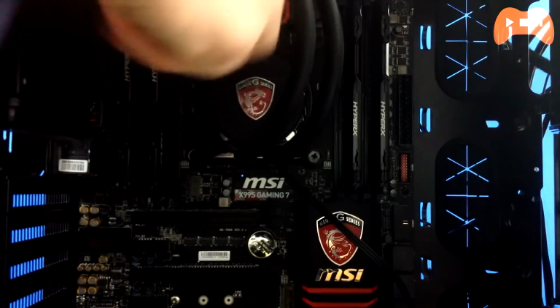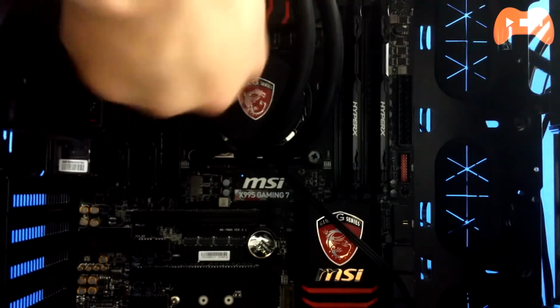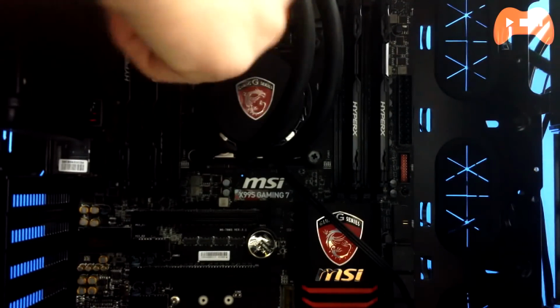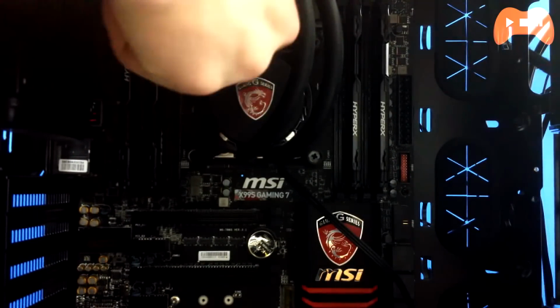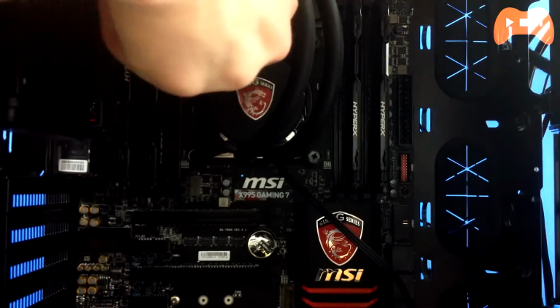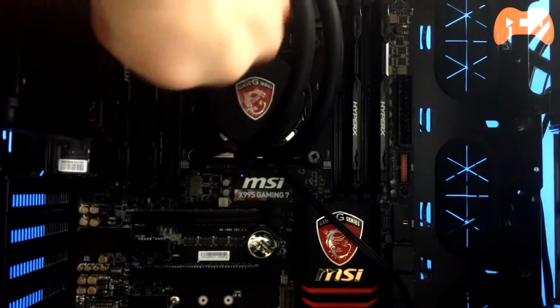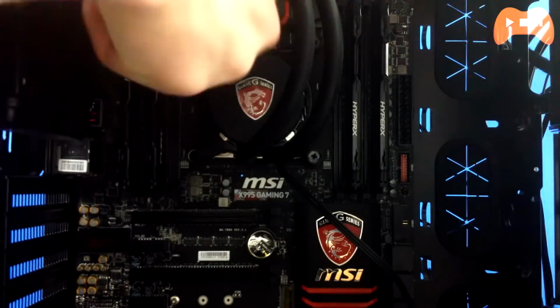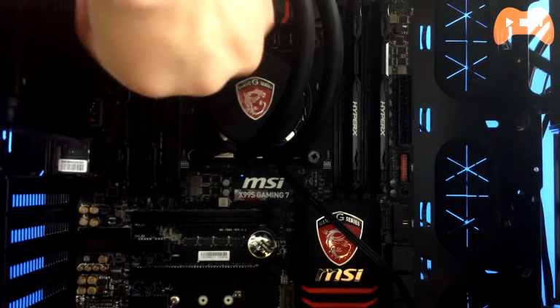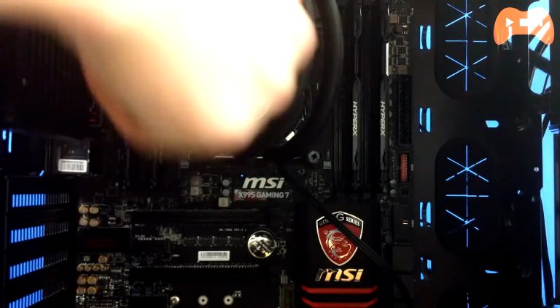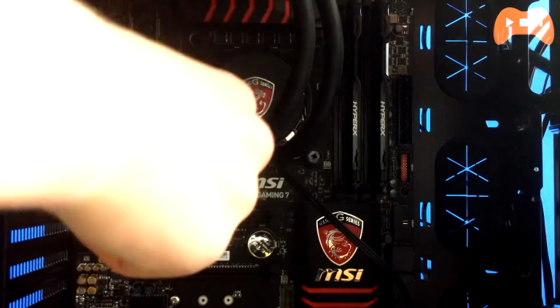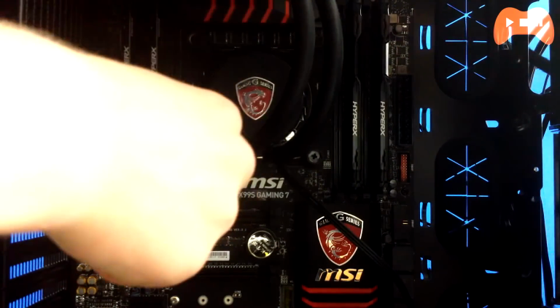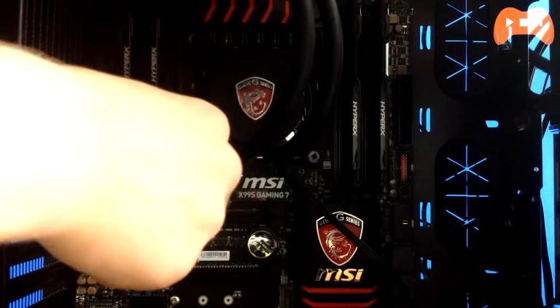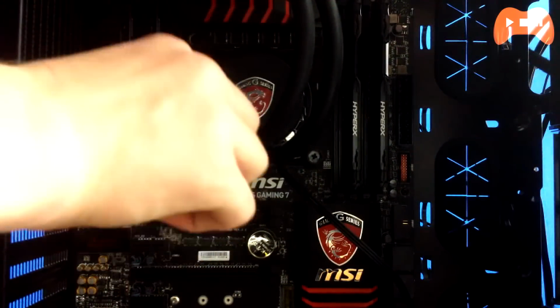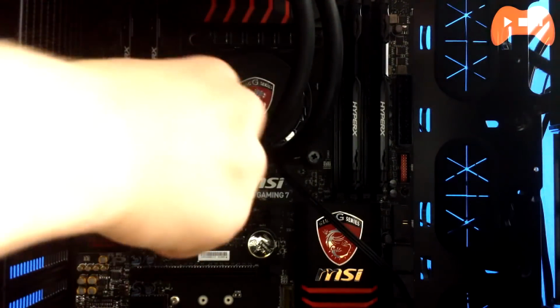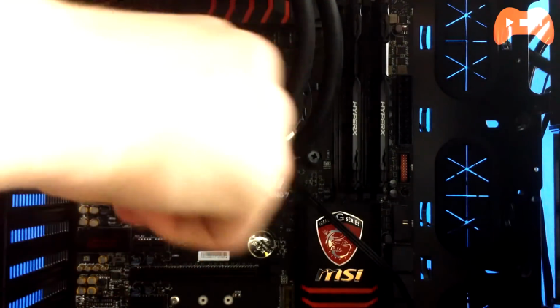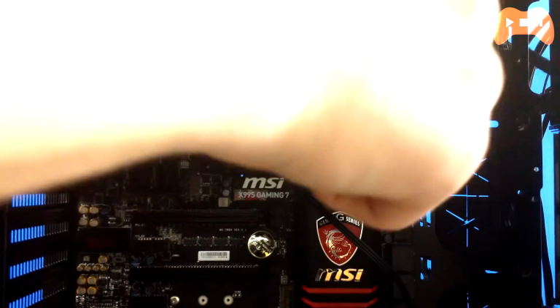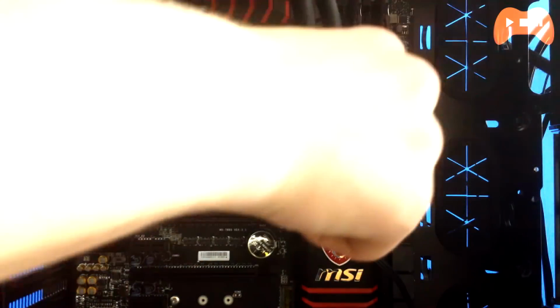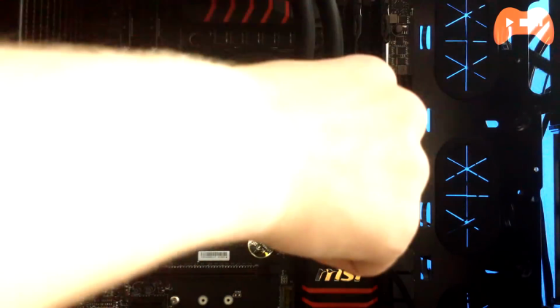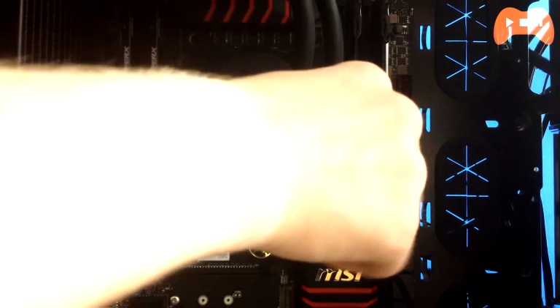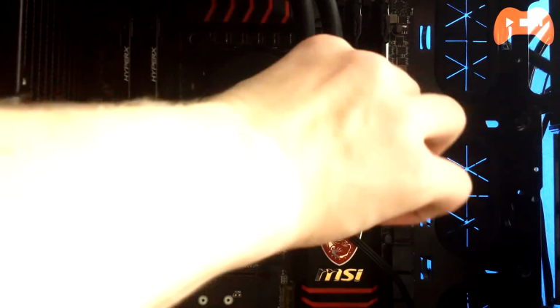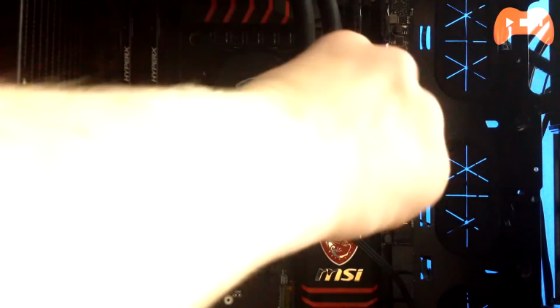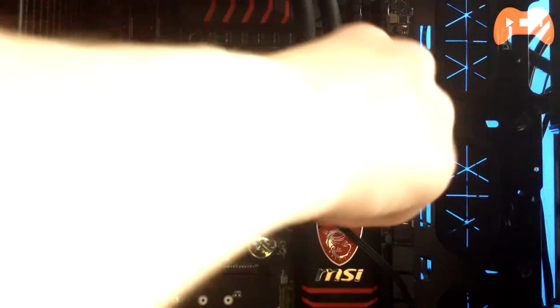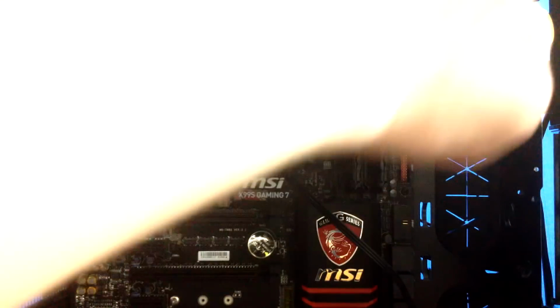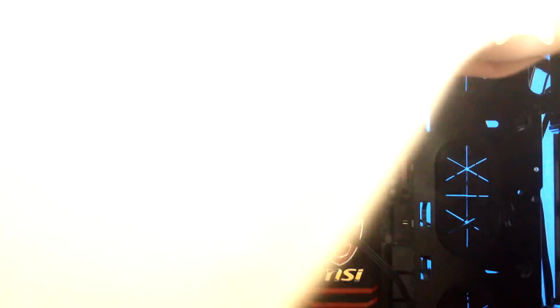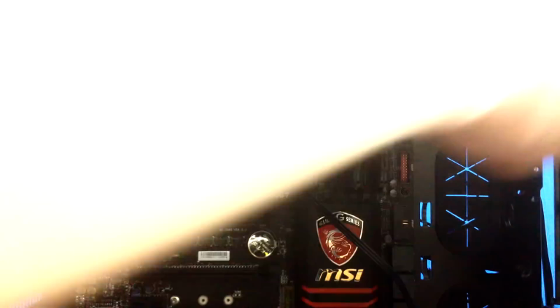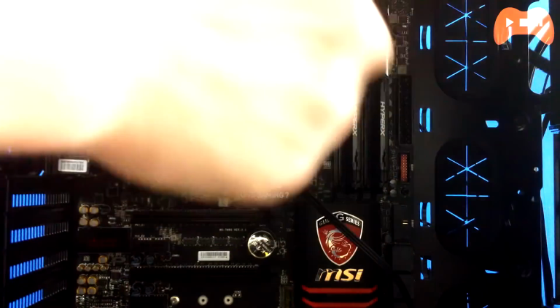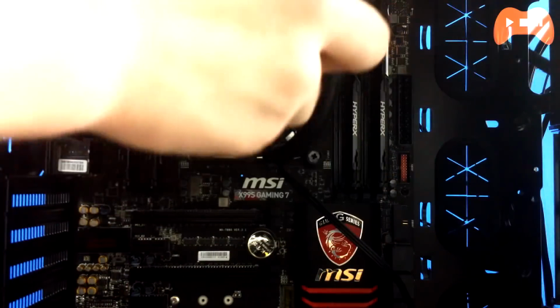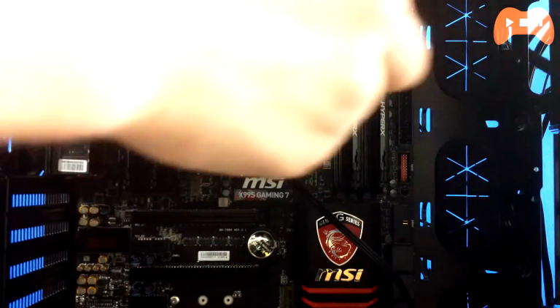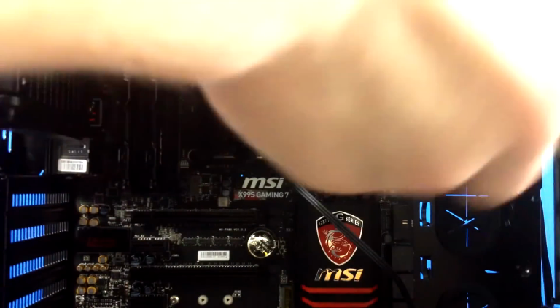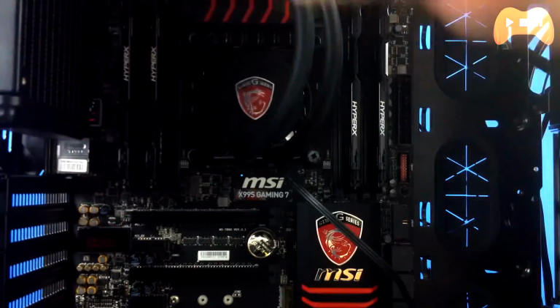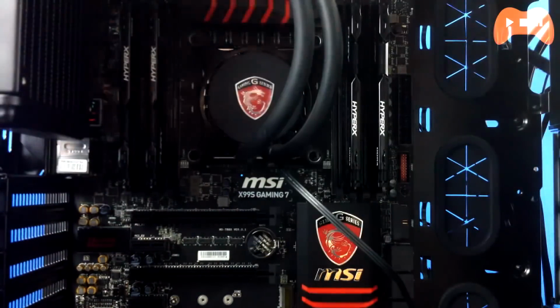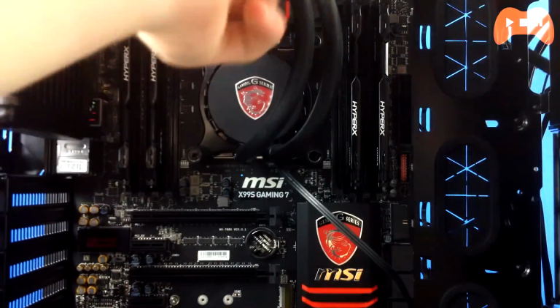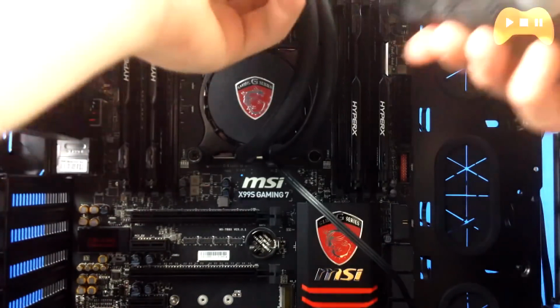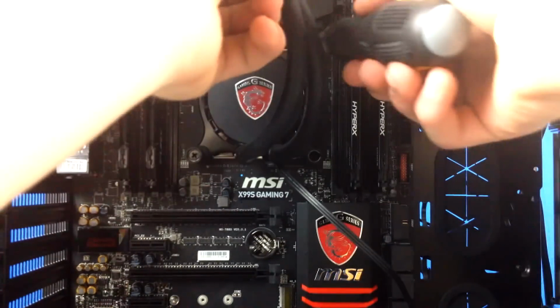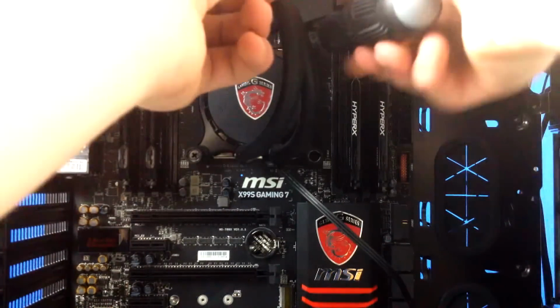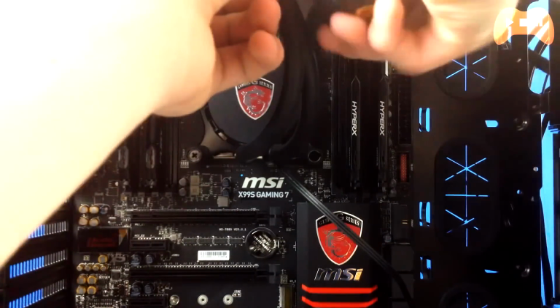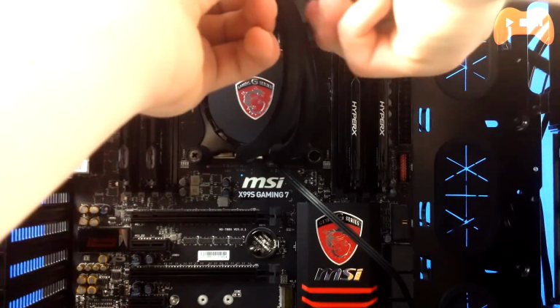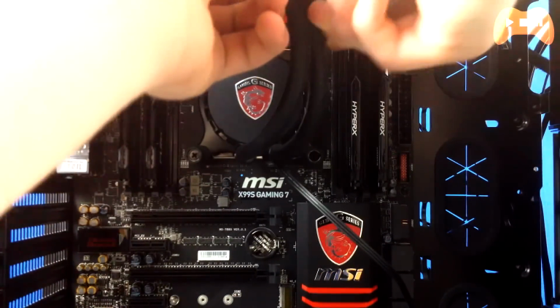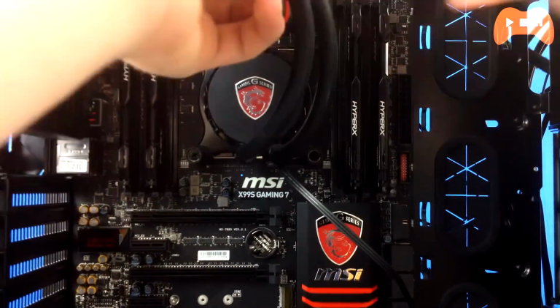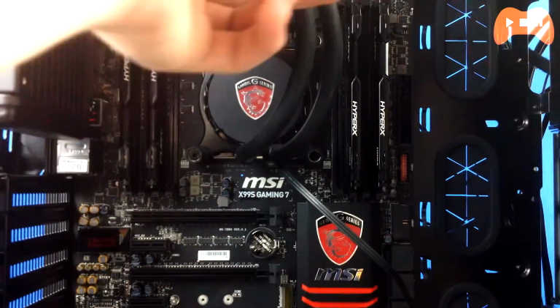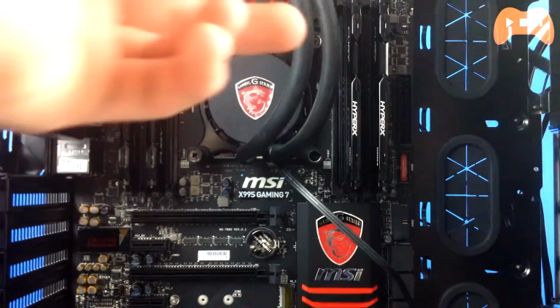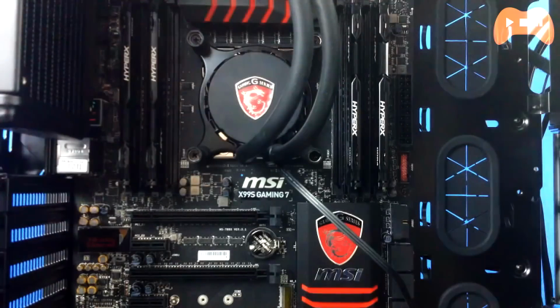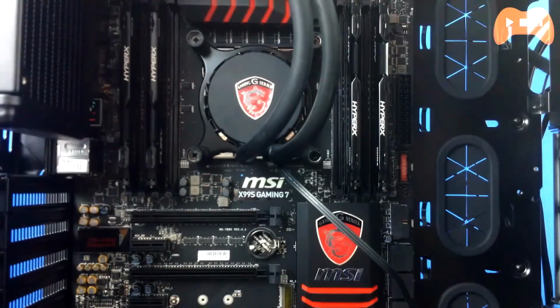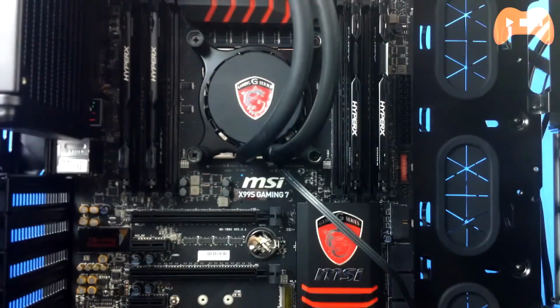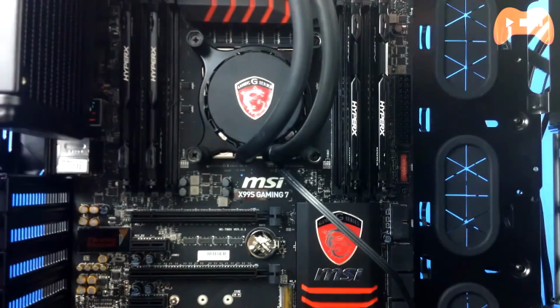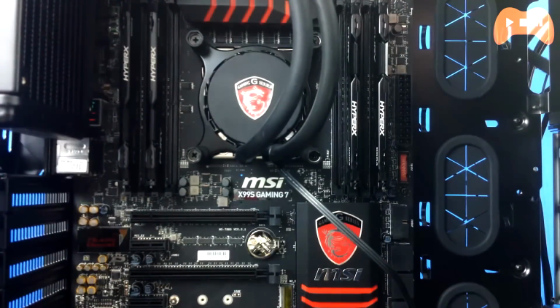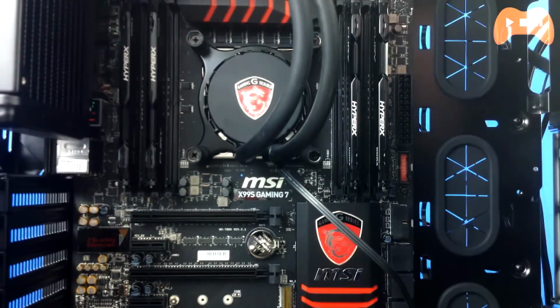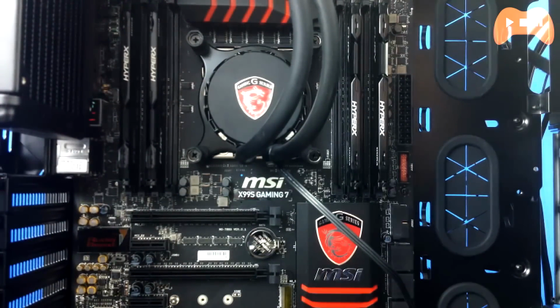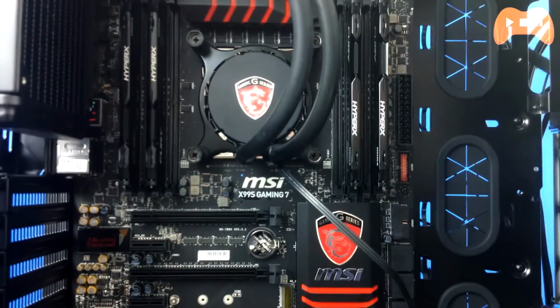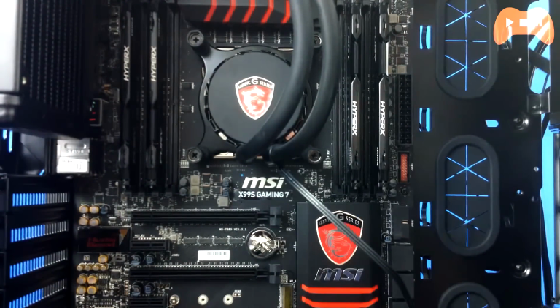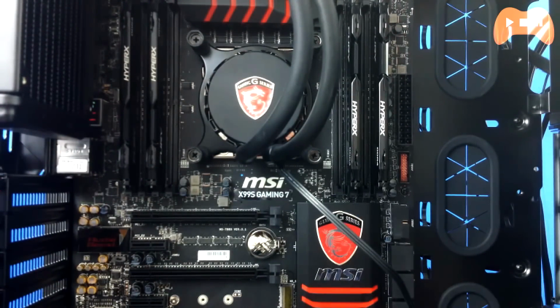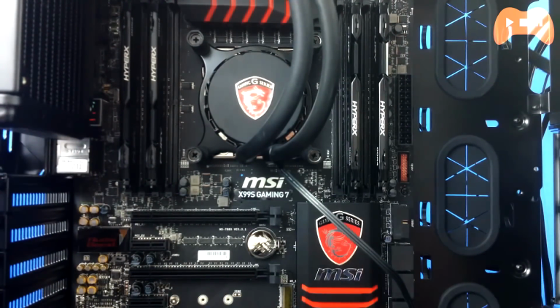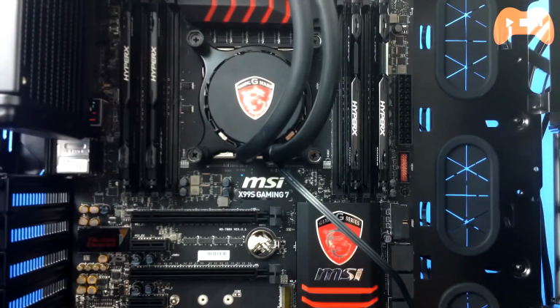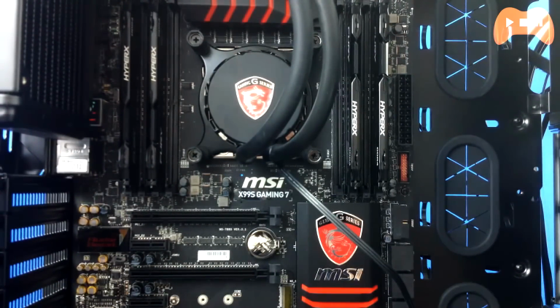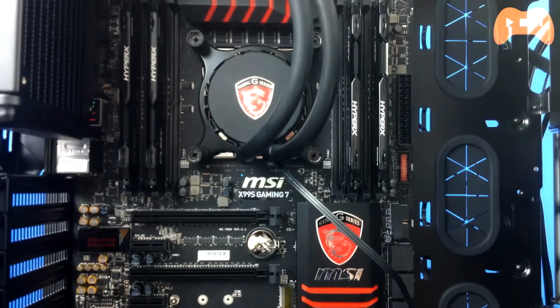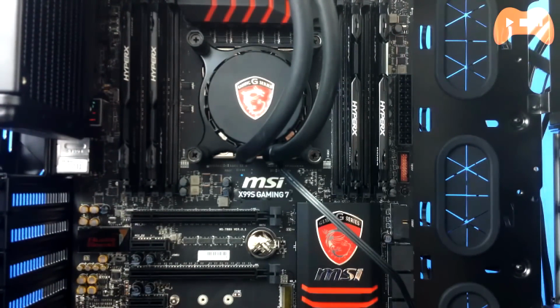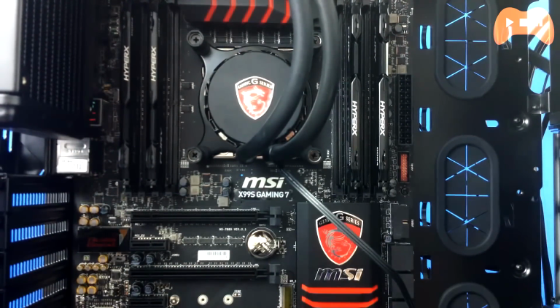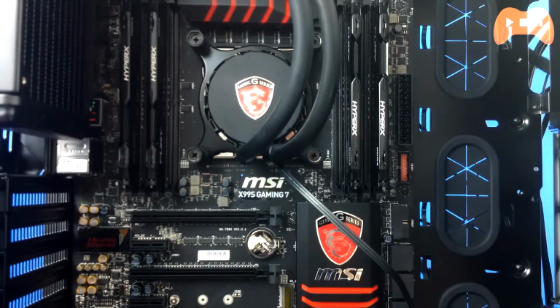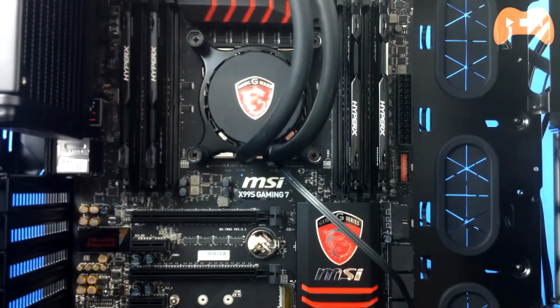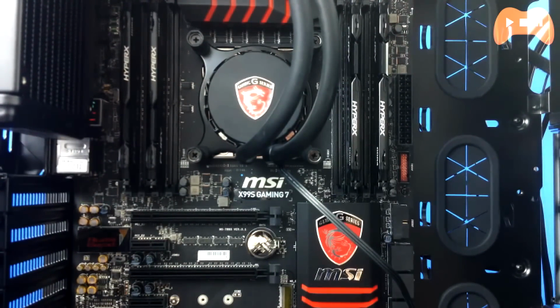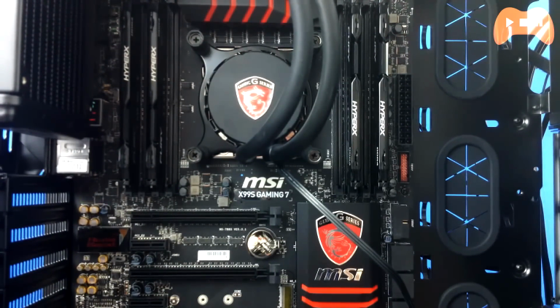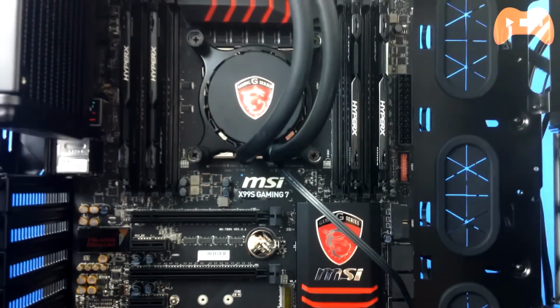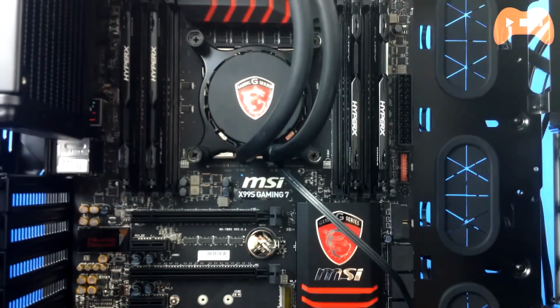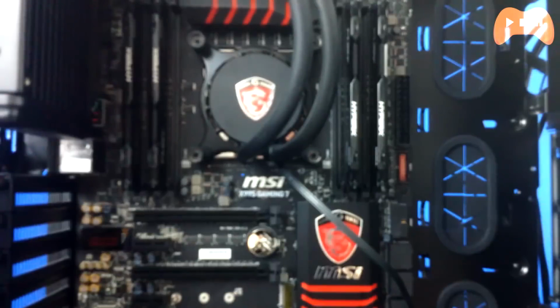Then connect the fans to the heatsink, and connect the CPU fan to the motherboard. Check your manual for where the CPU fan header is — it should also be labeled on the board itself.